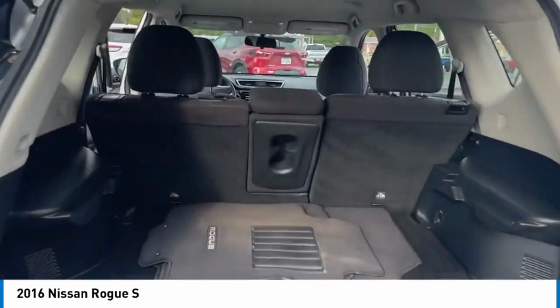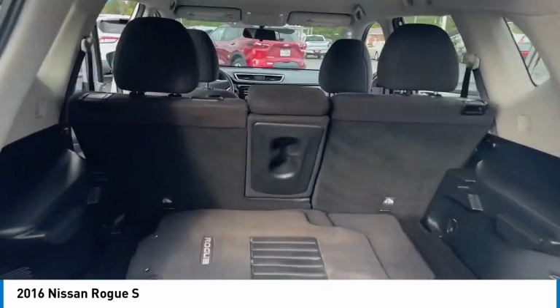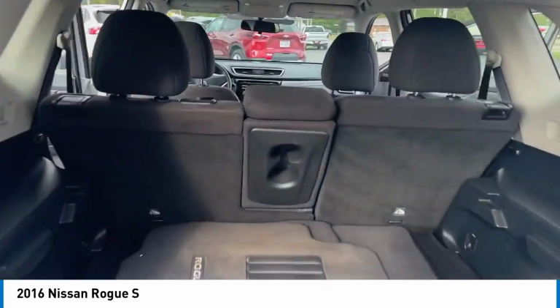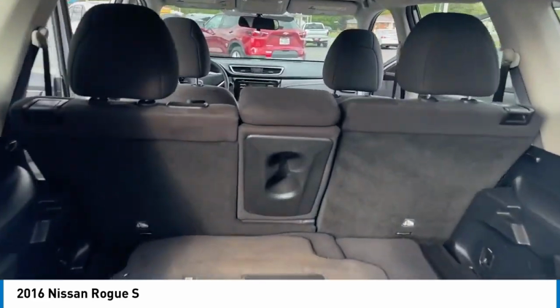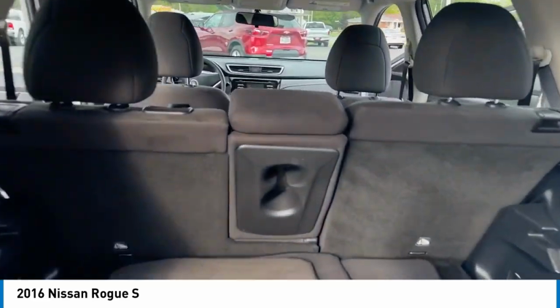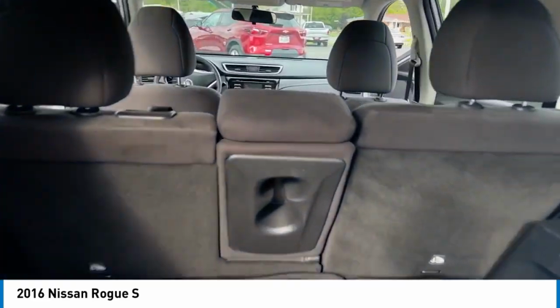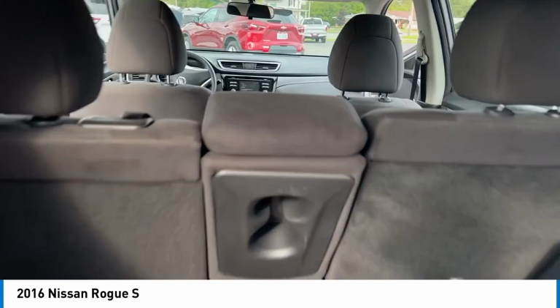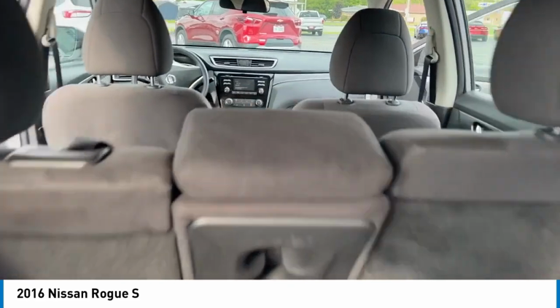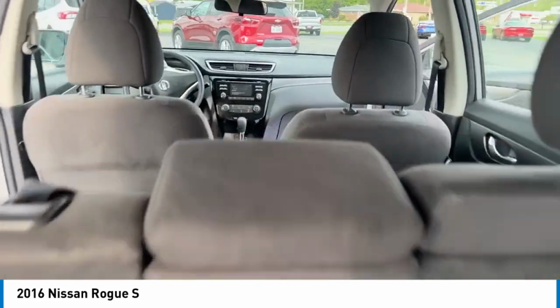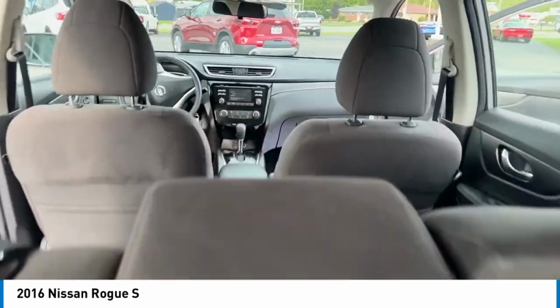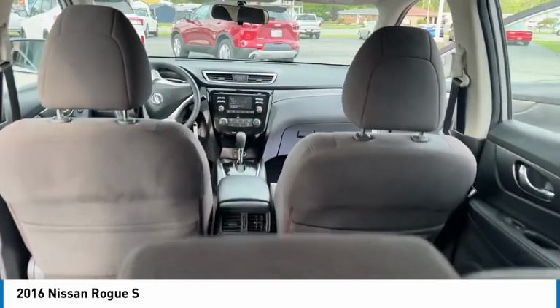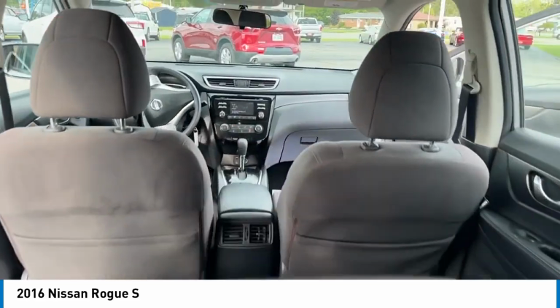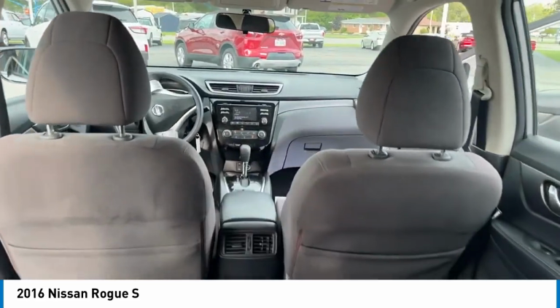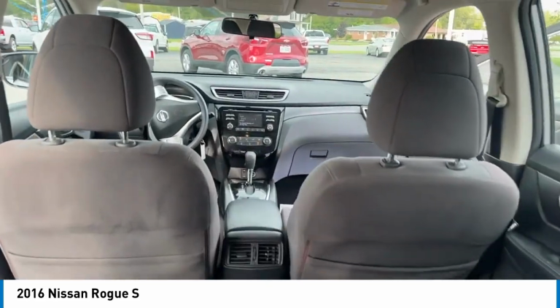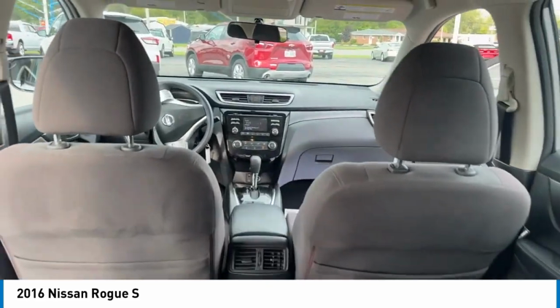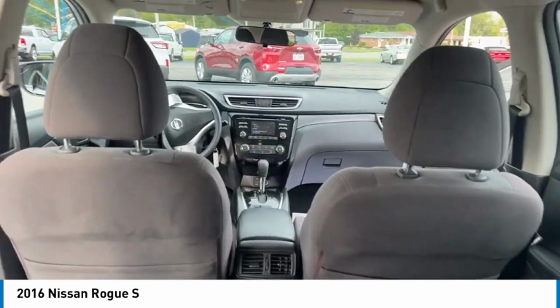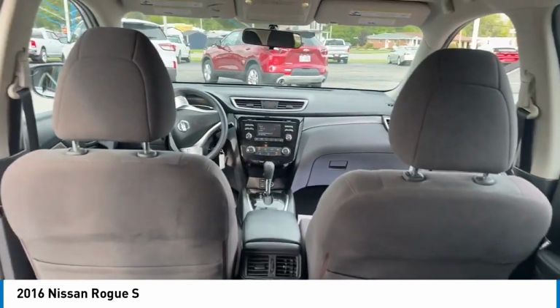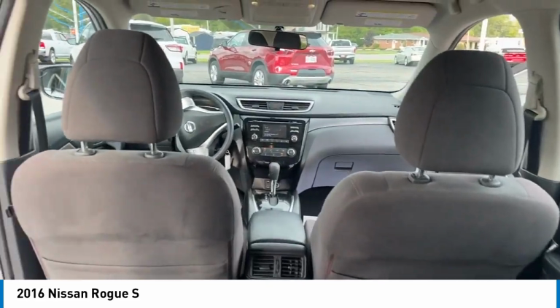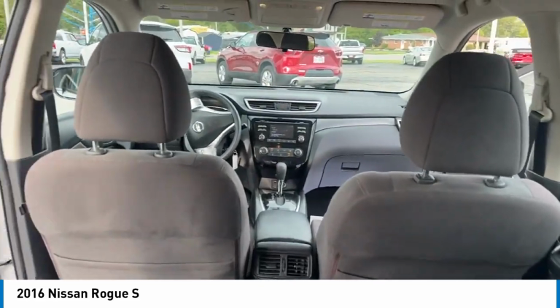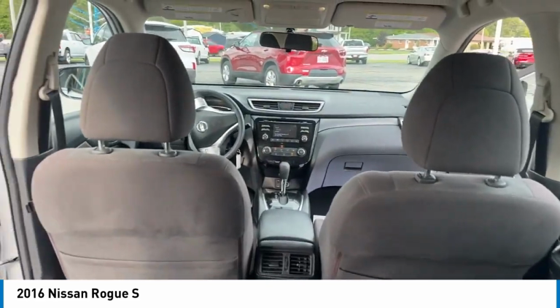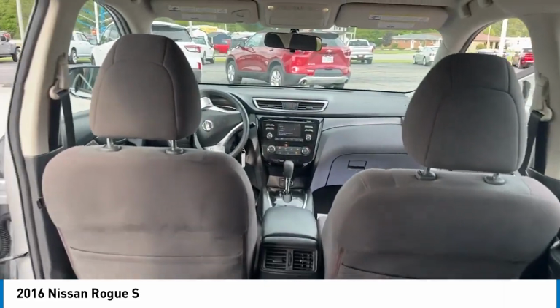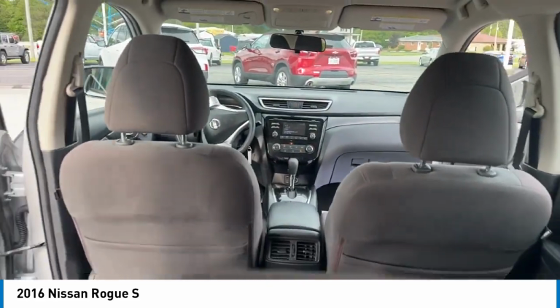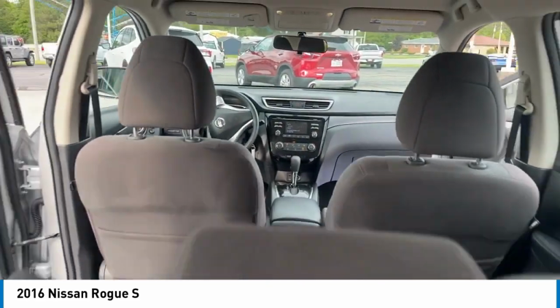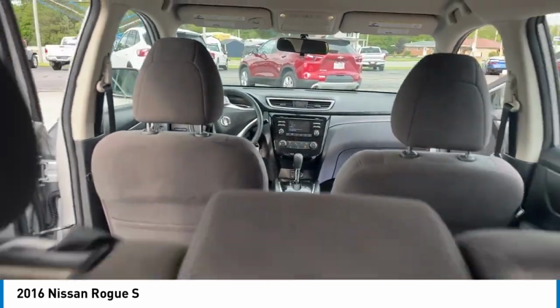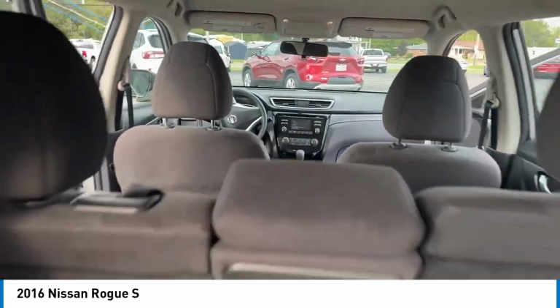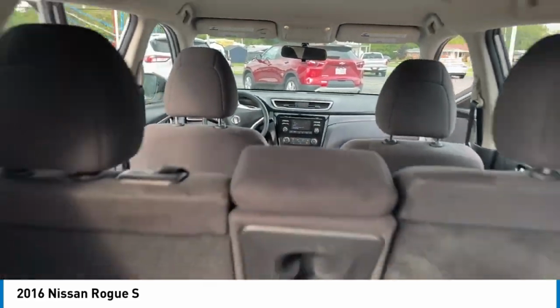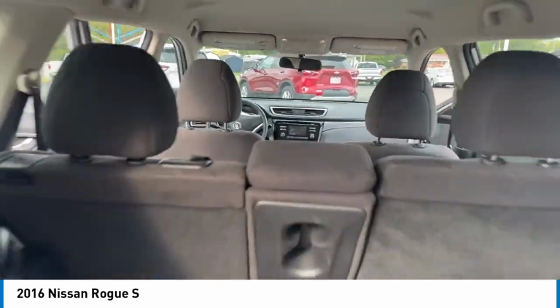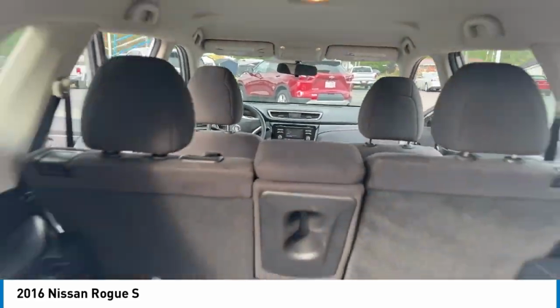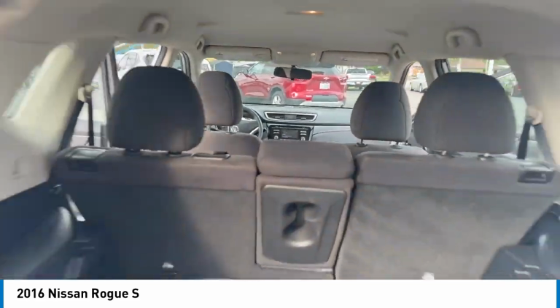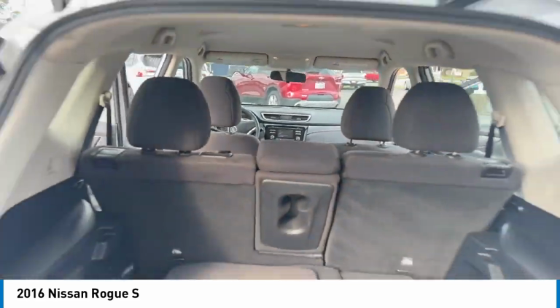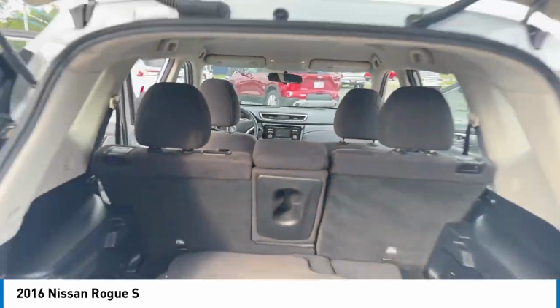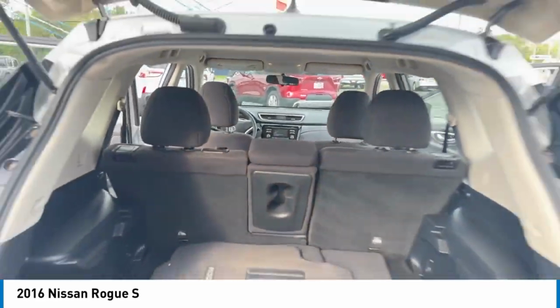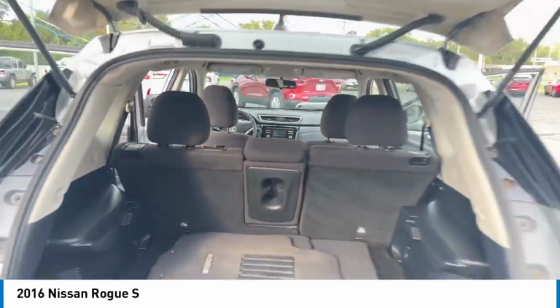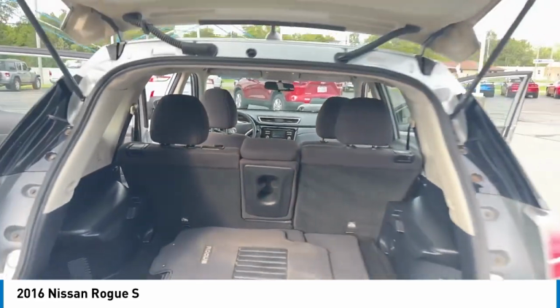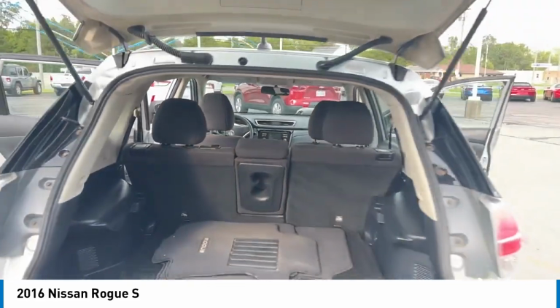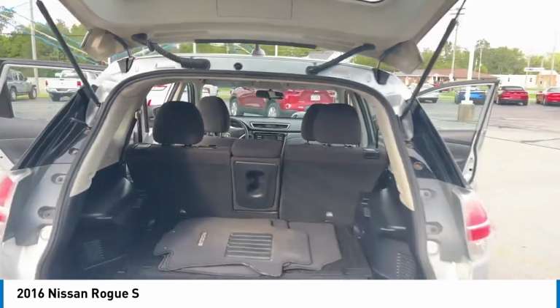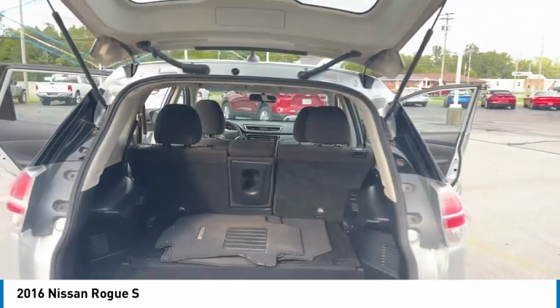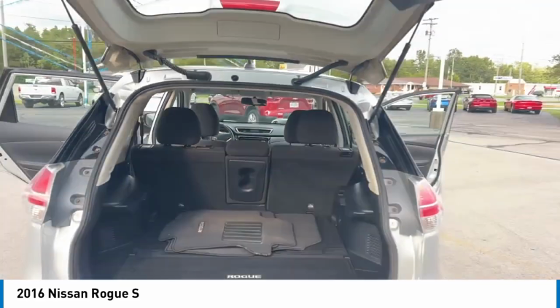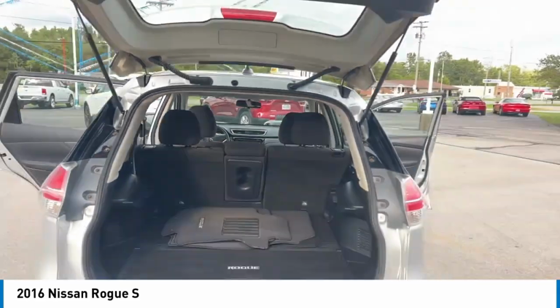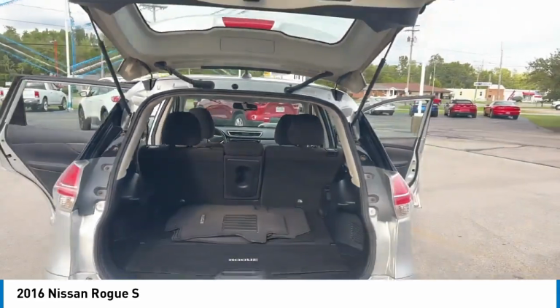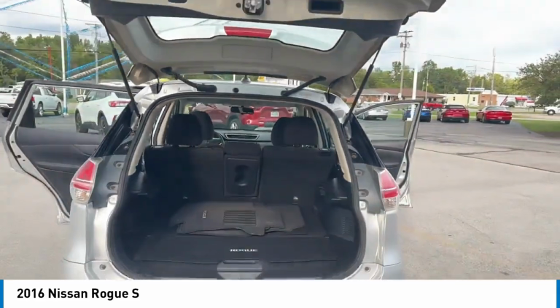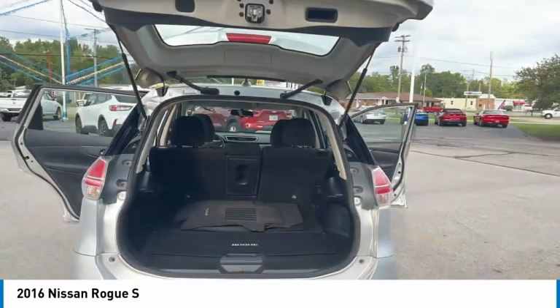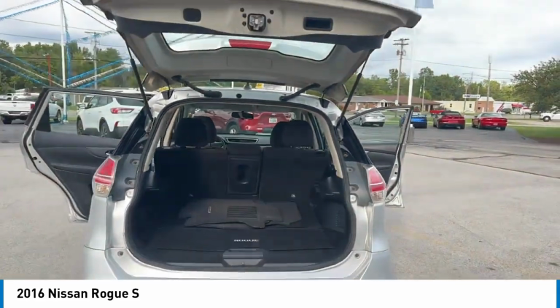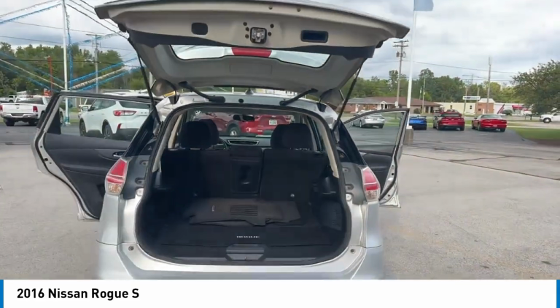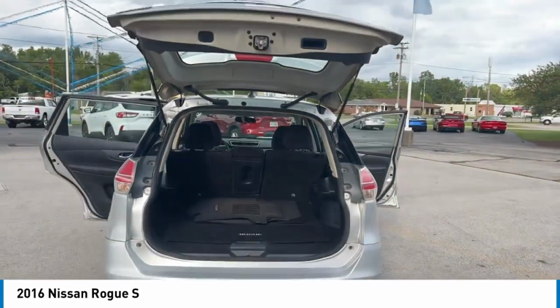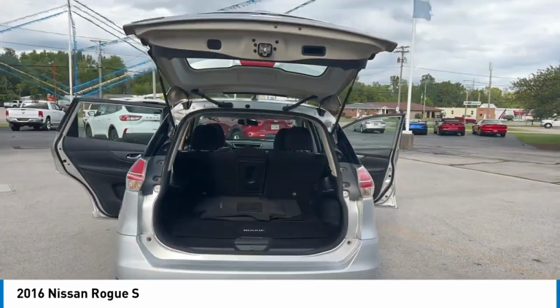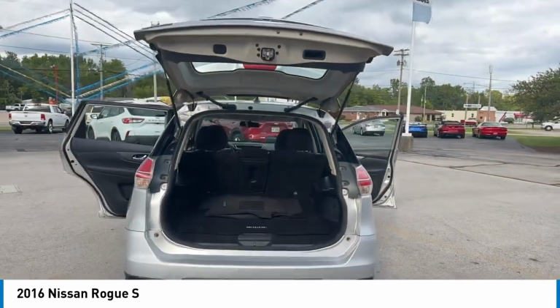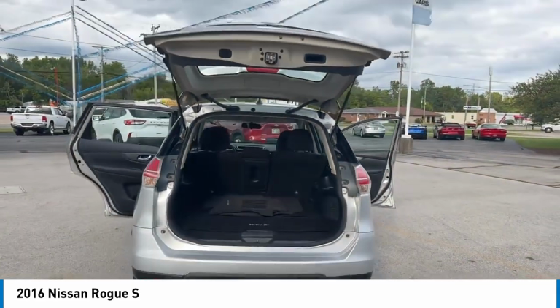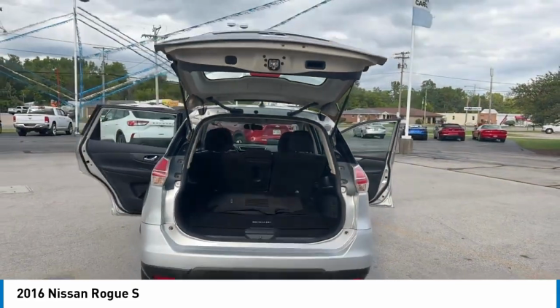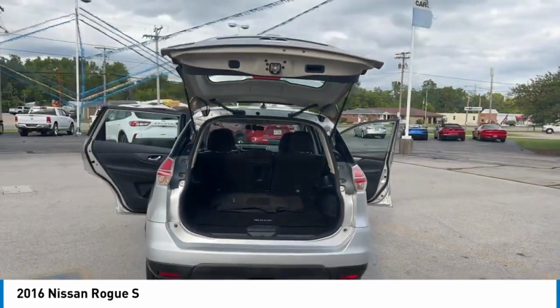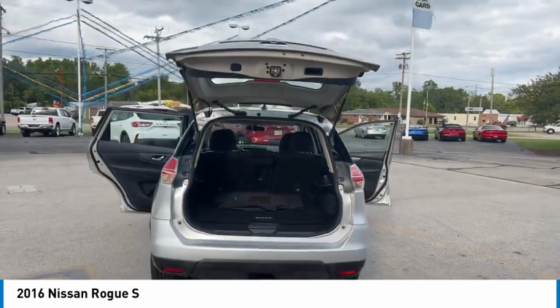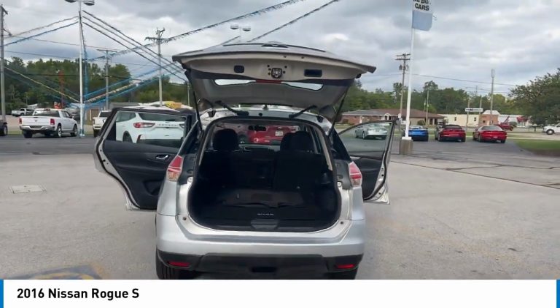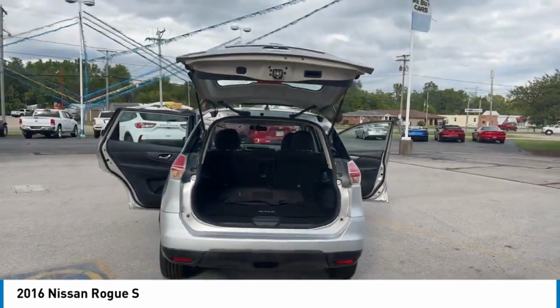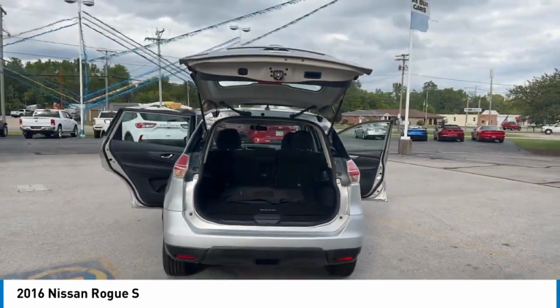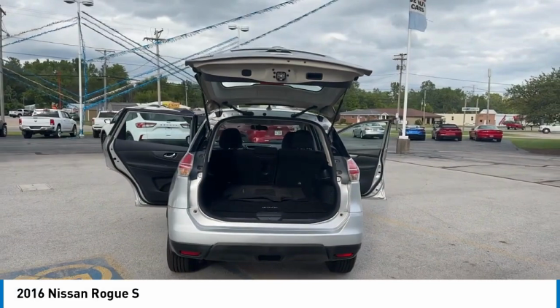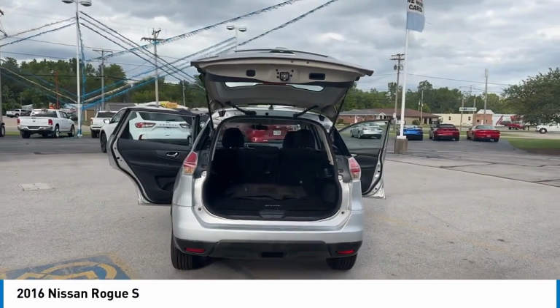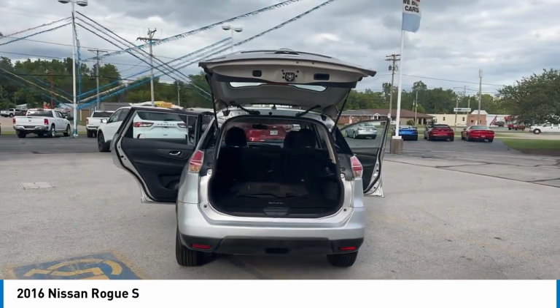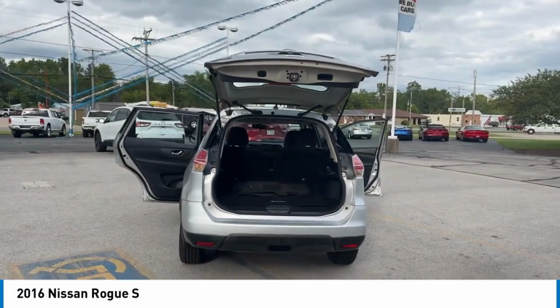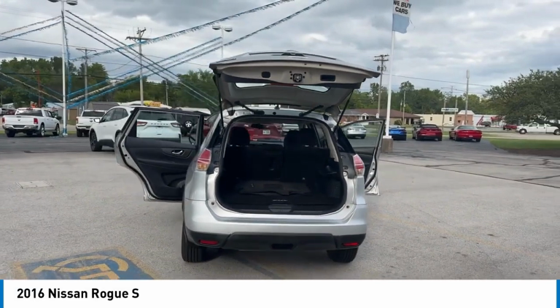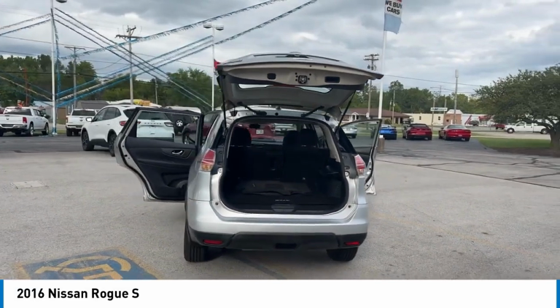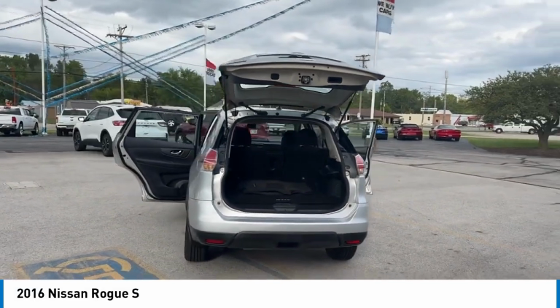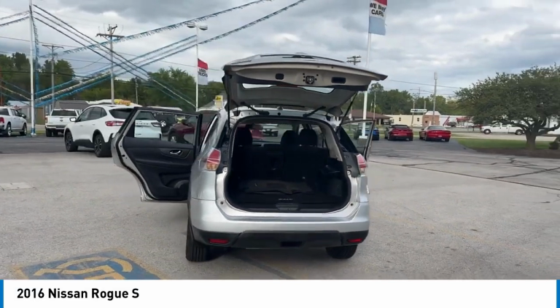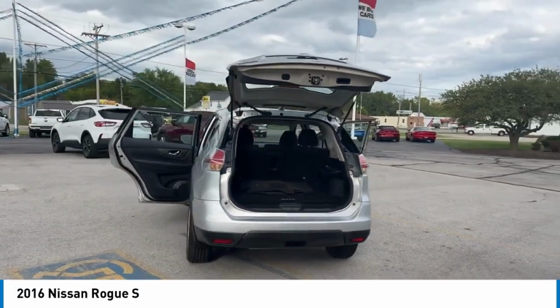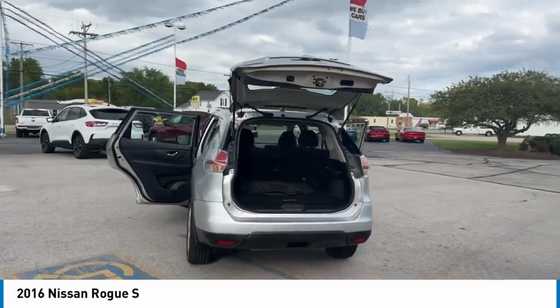Four-wheel disc brakes, electronic stability control, traction control, rear window defroster, rear window wiper.